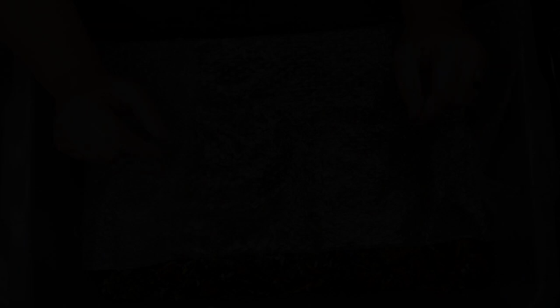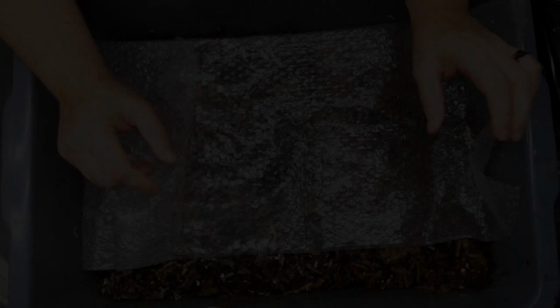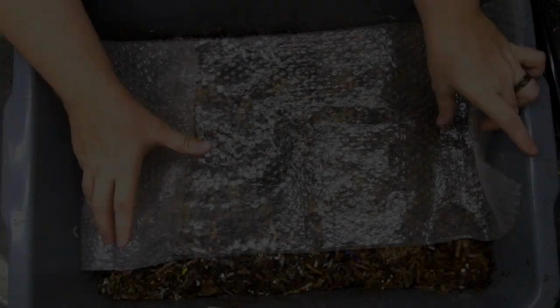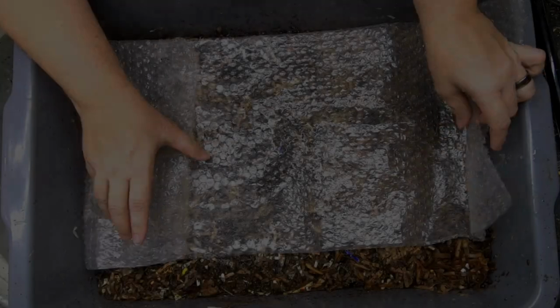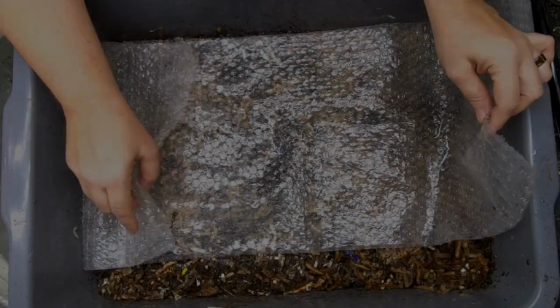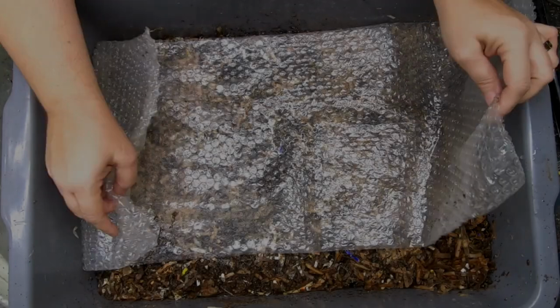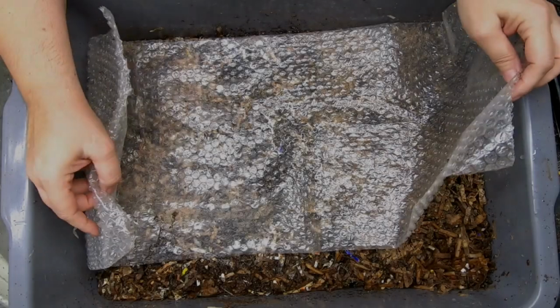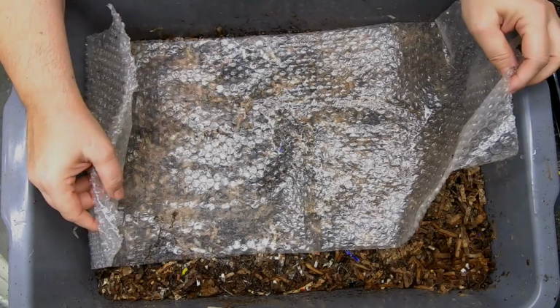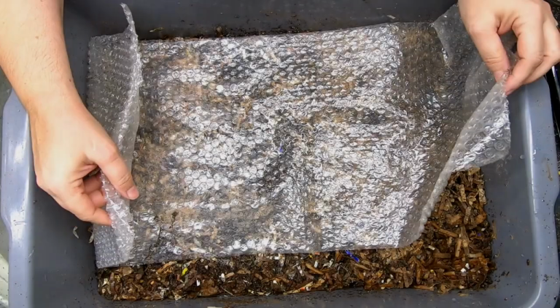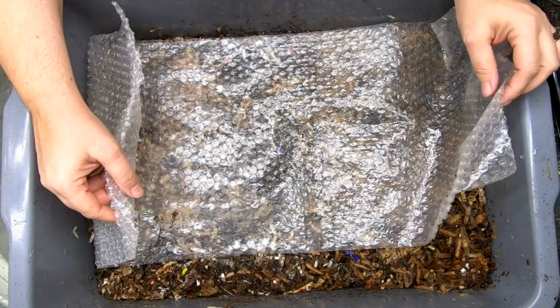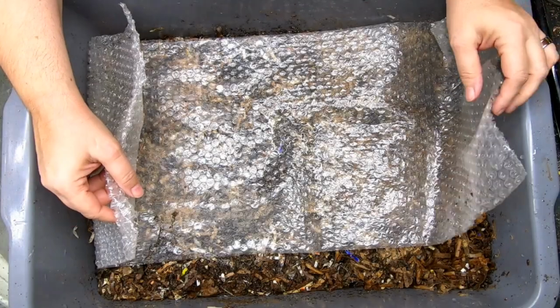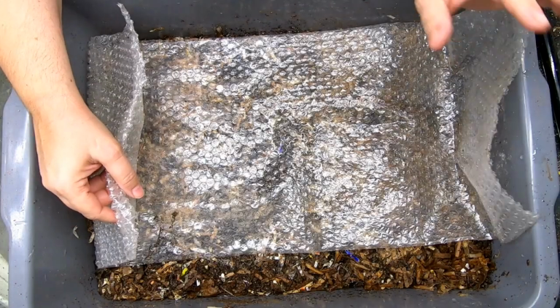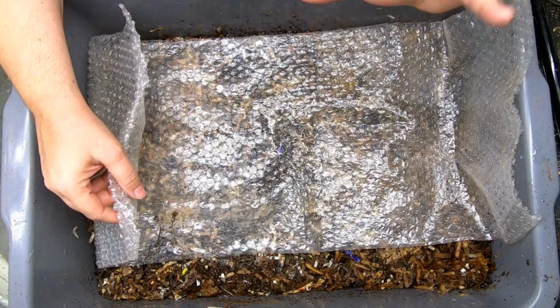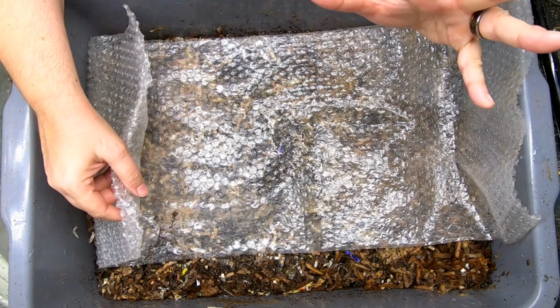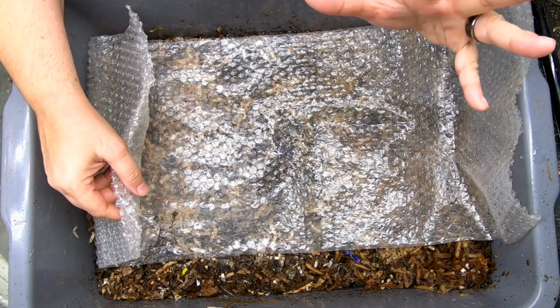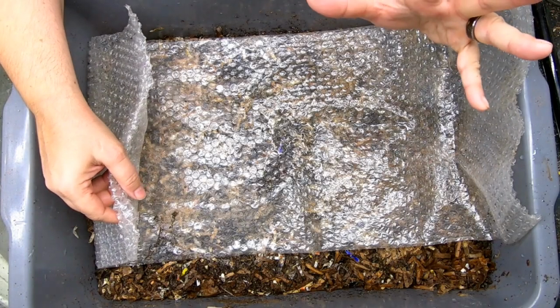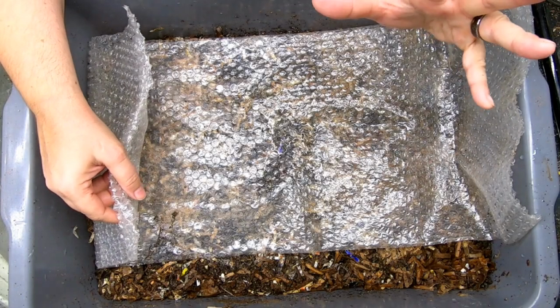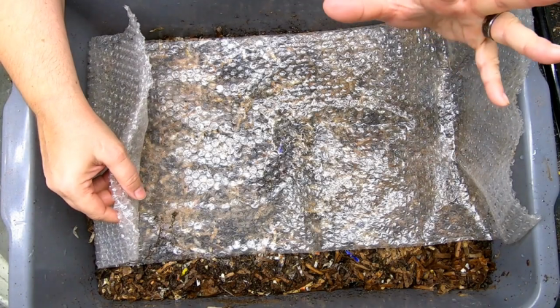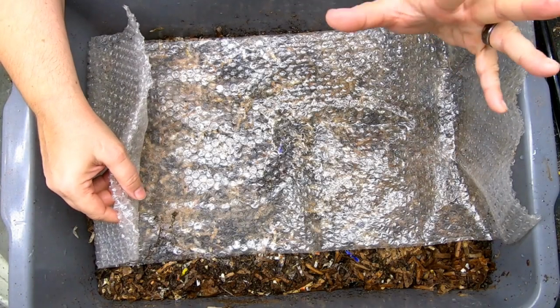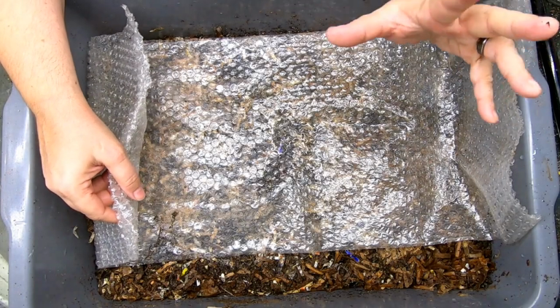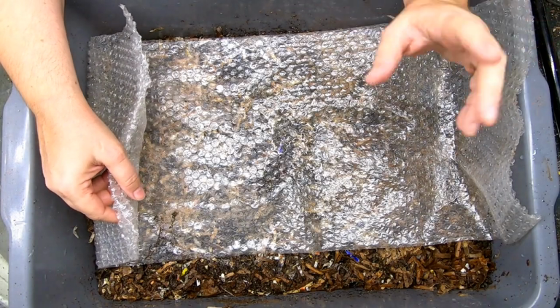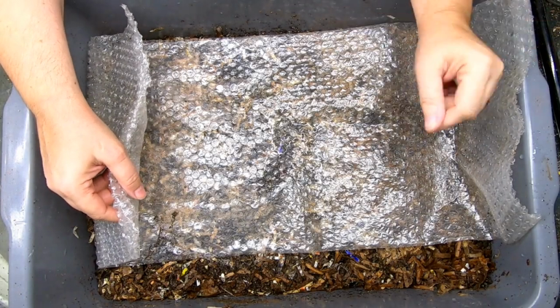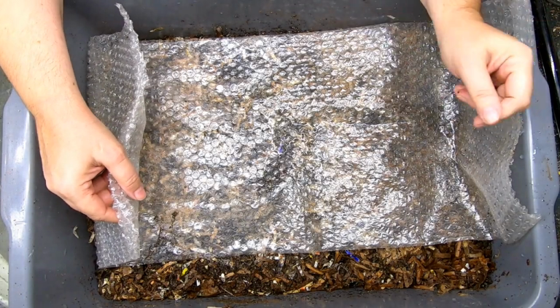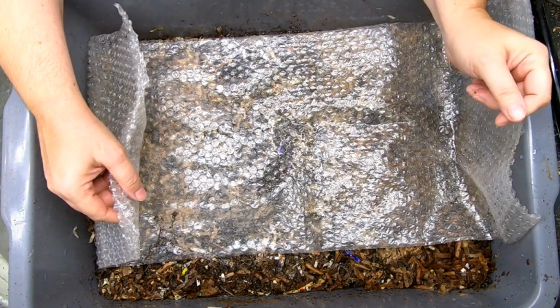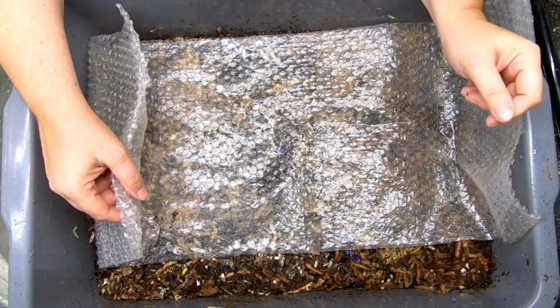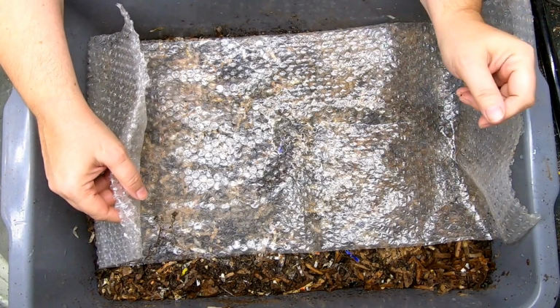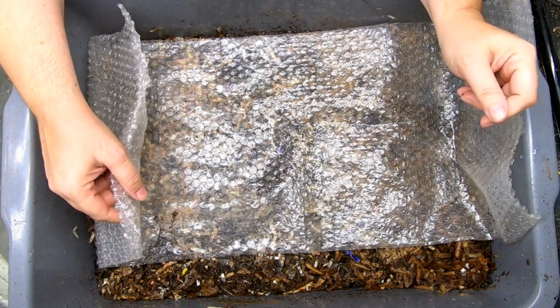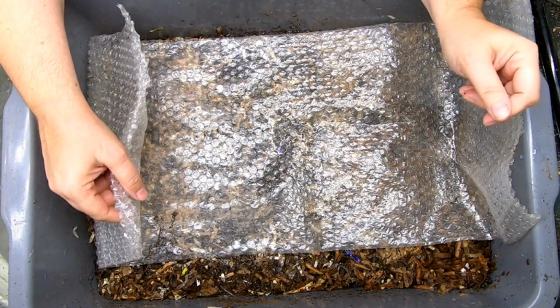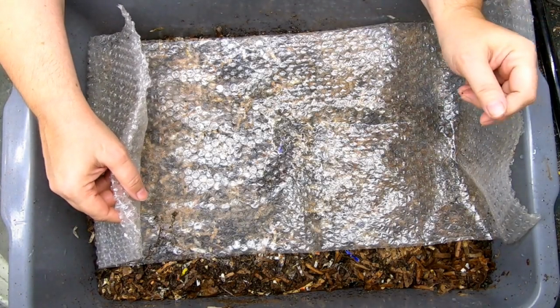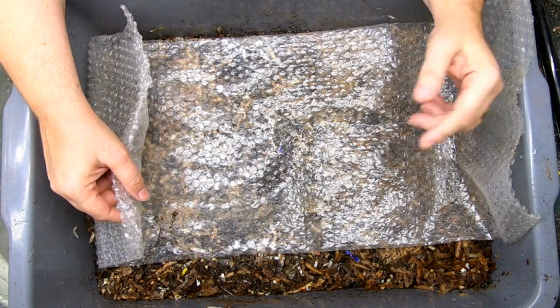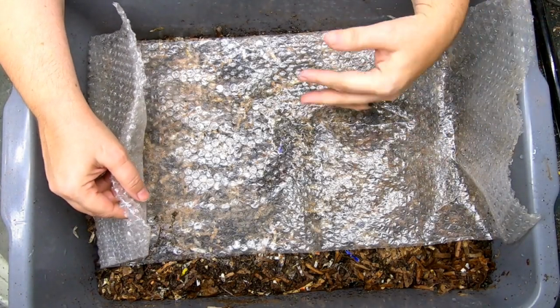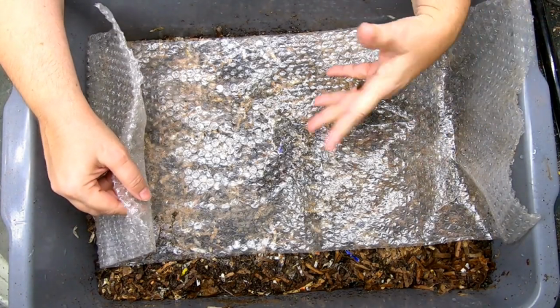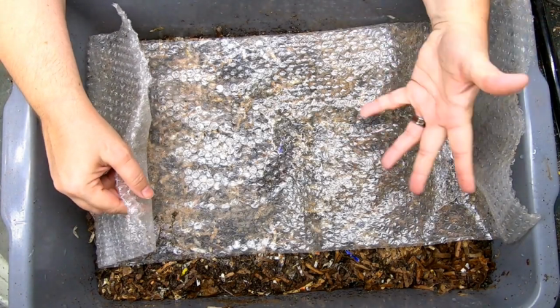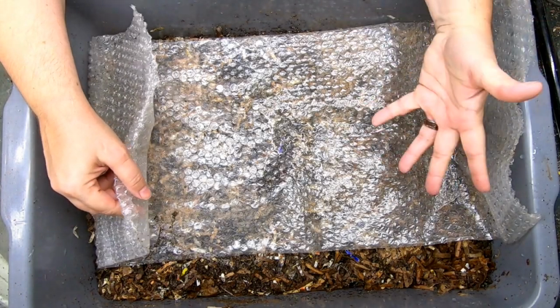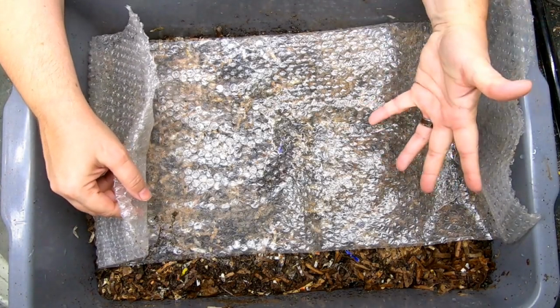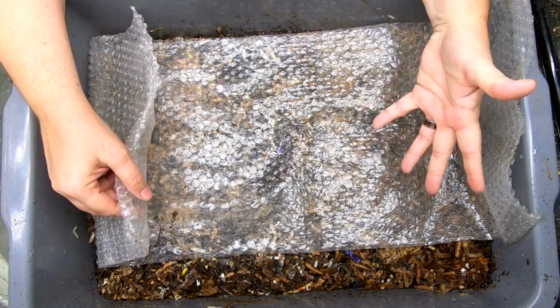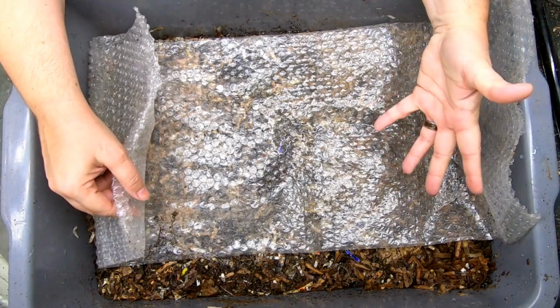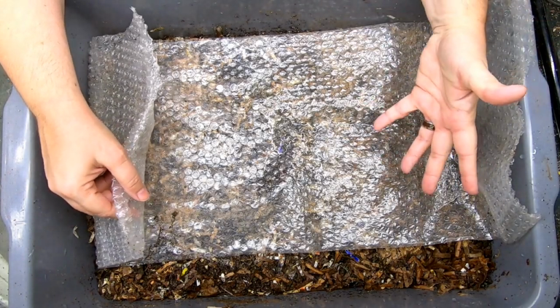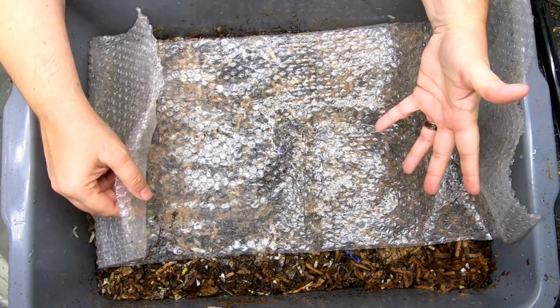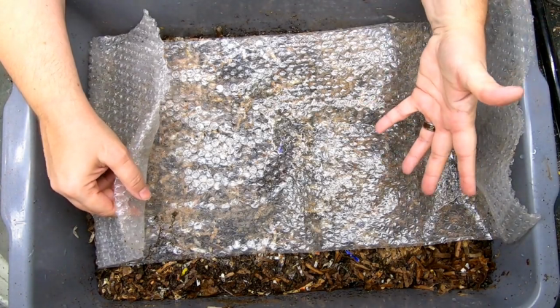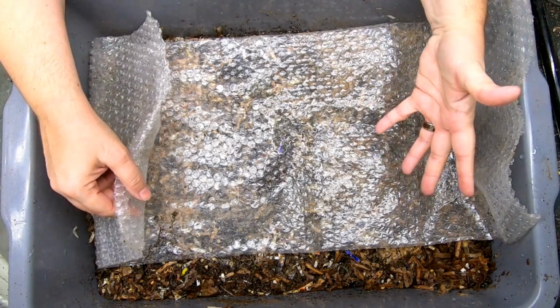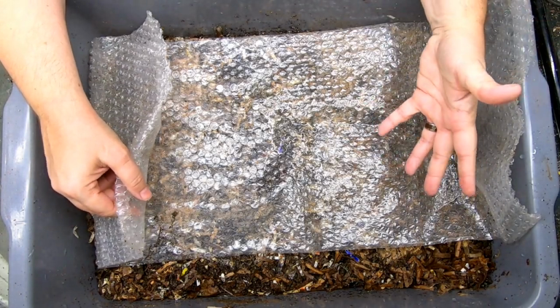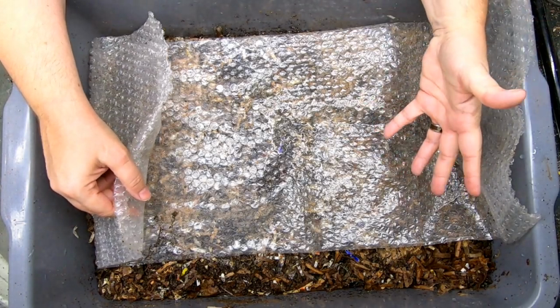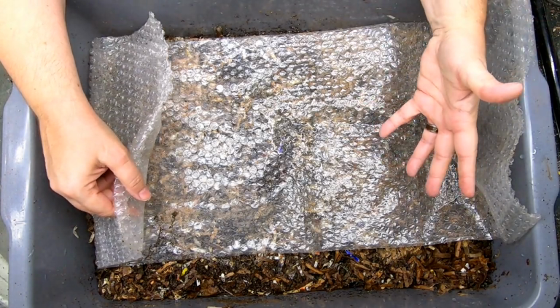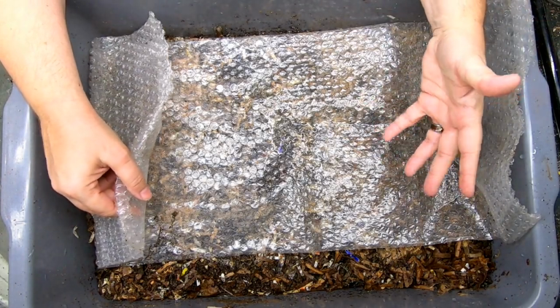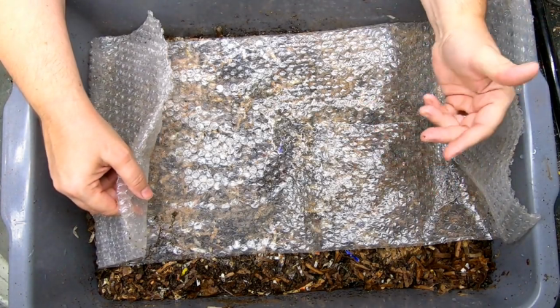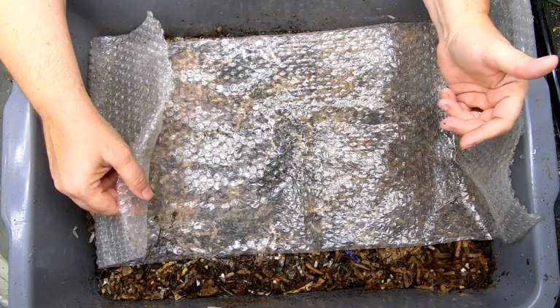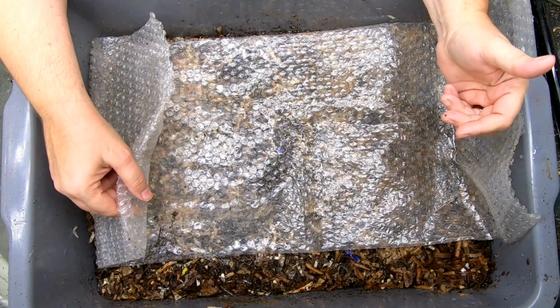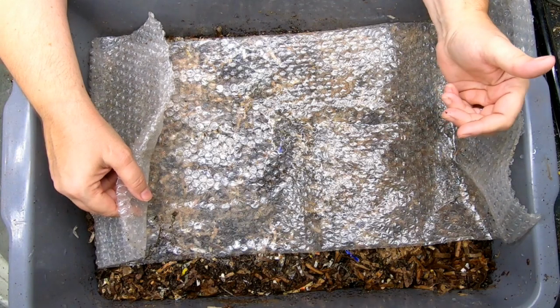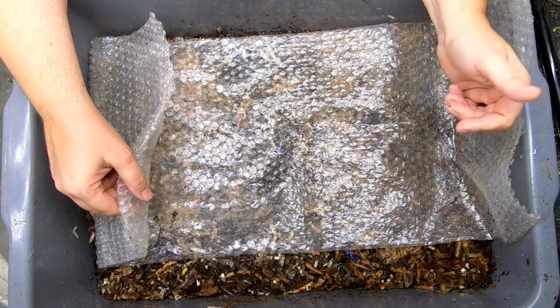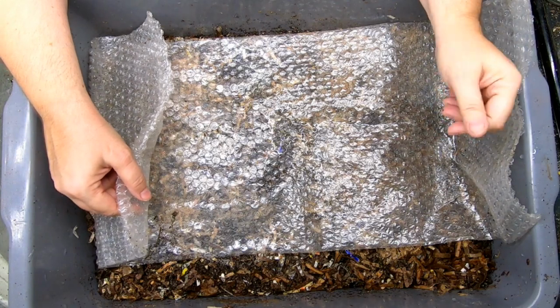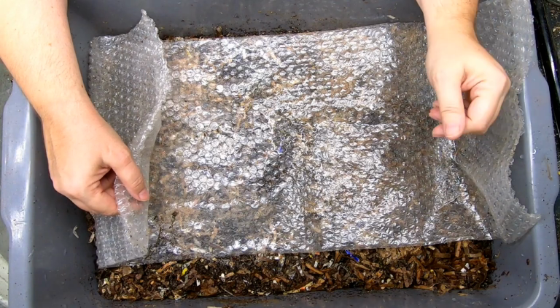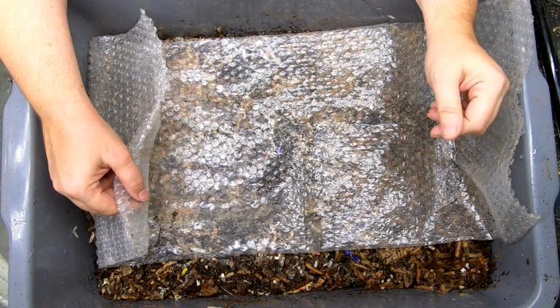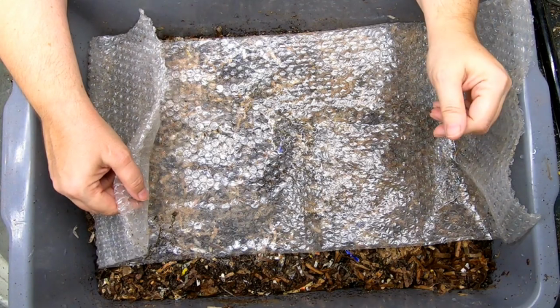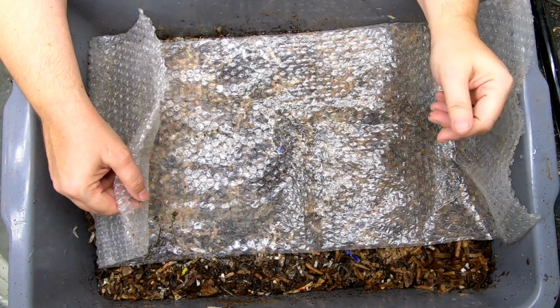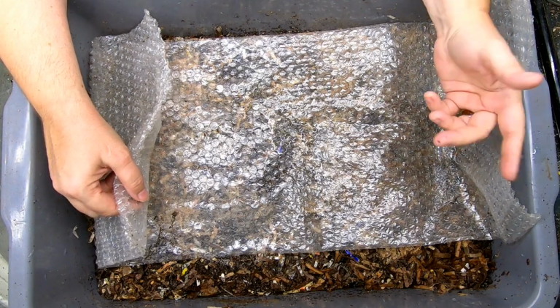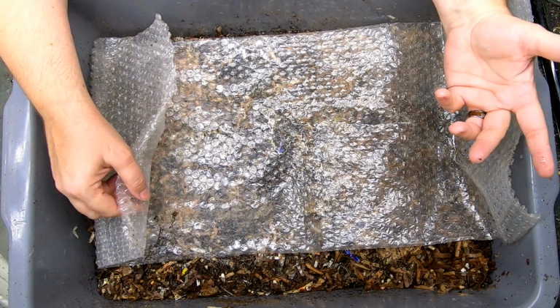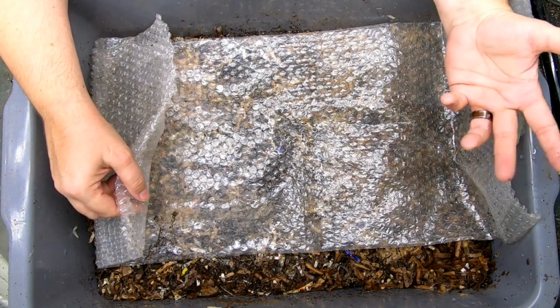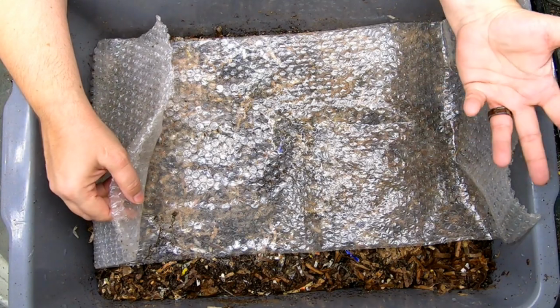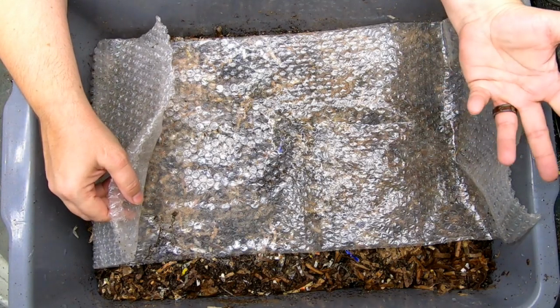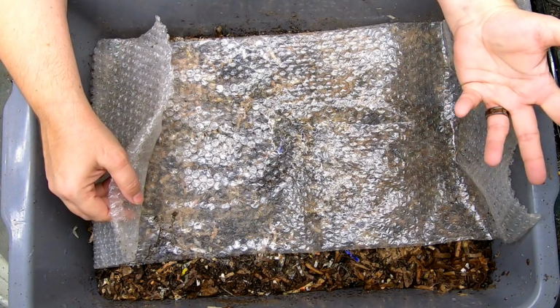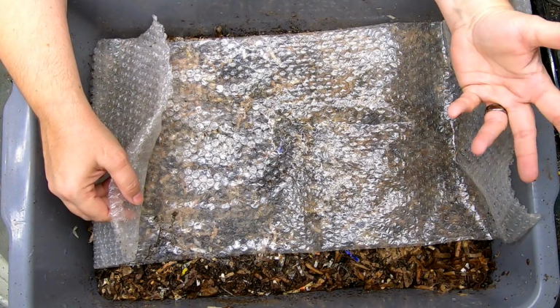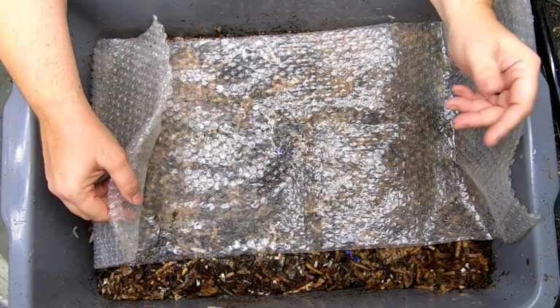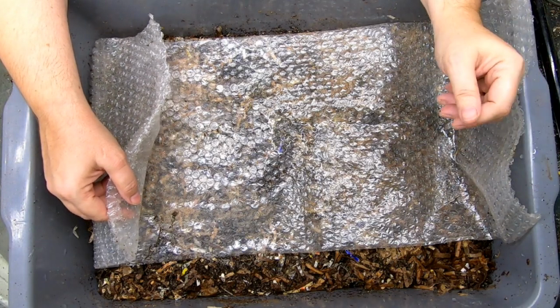Hey guys, it's Anne. Welcome to the channel. If you're new here, this channel is all about worms and vermiculture and gardening things.